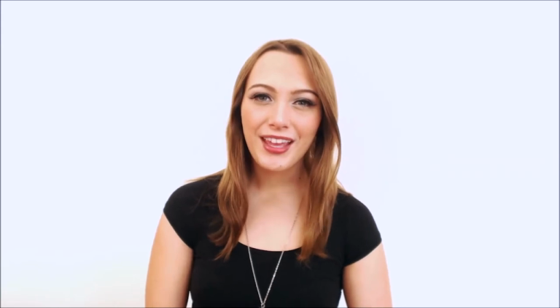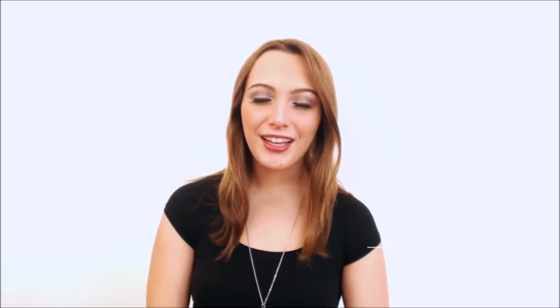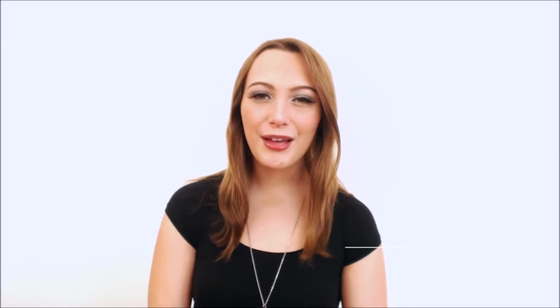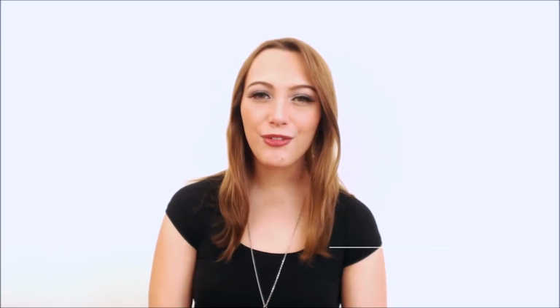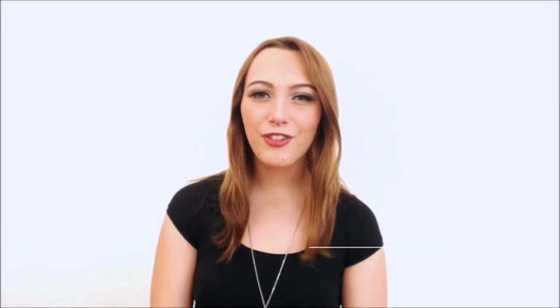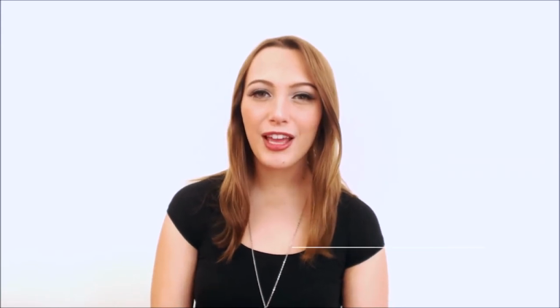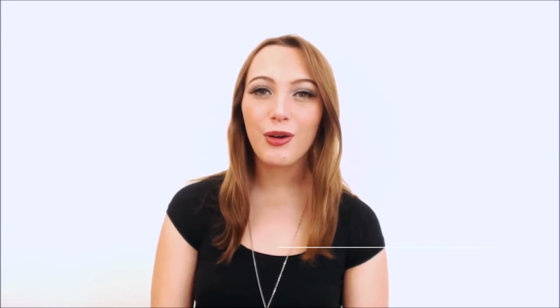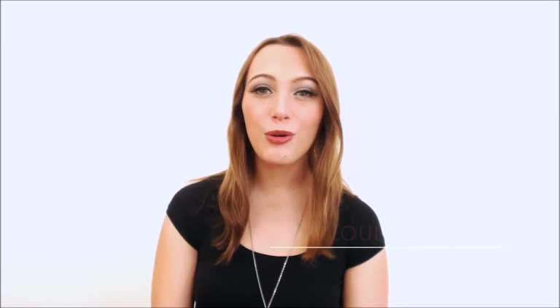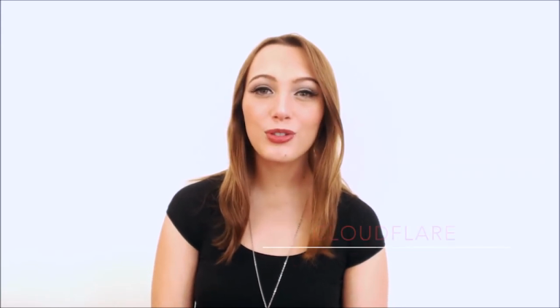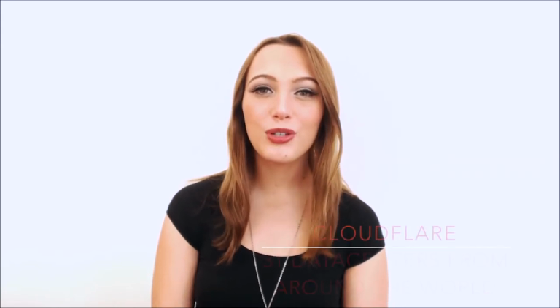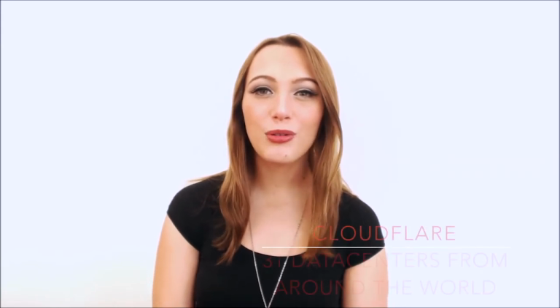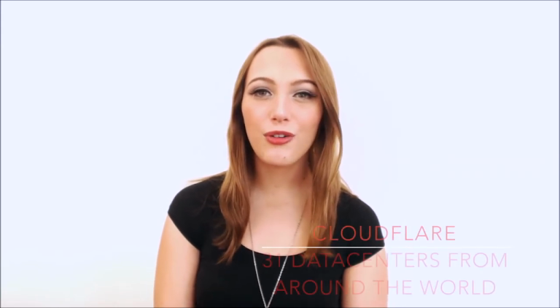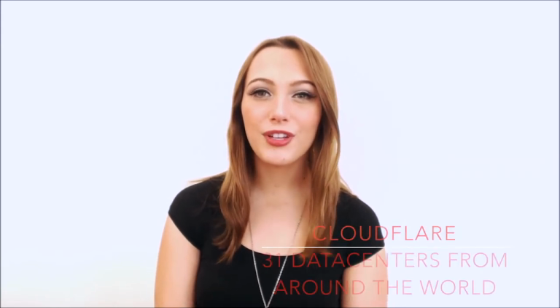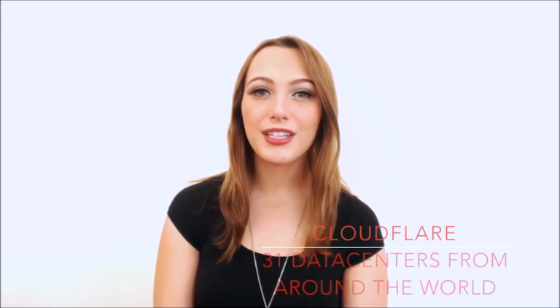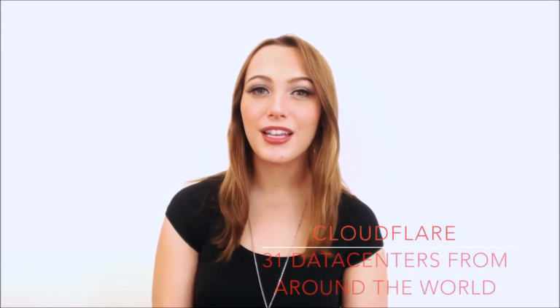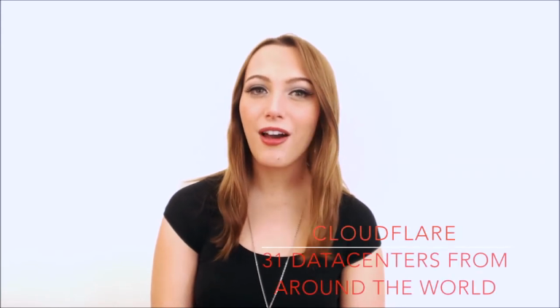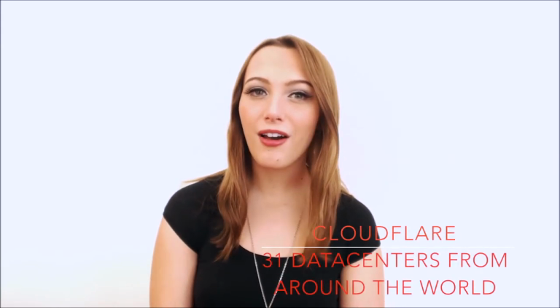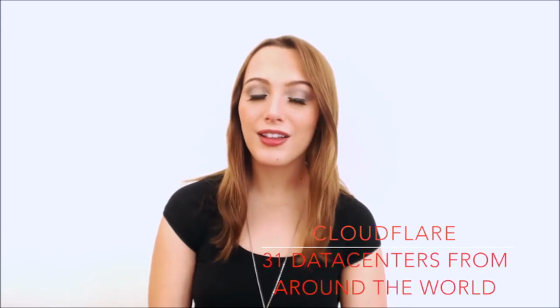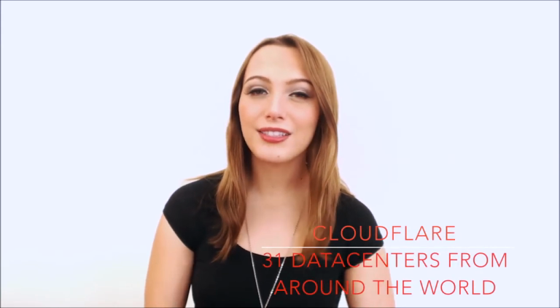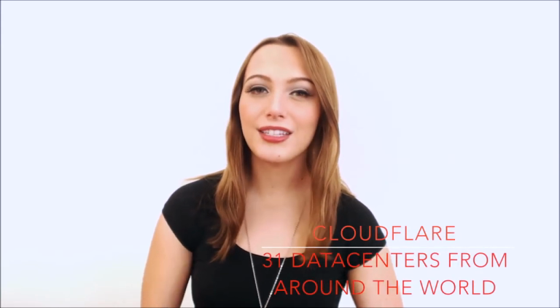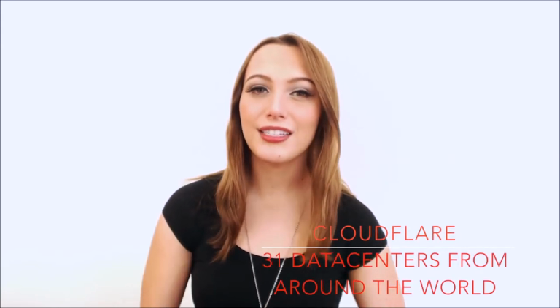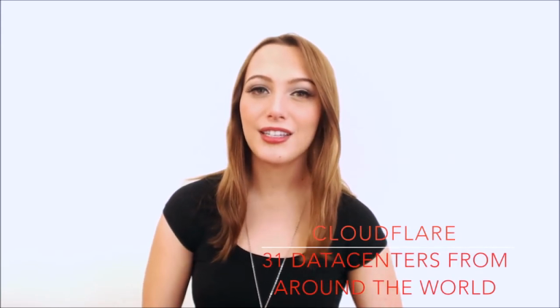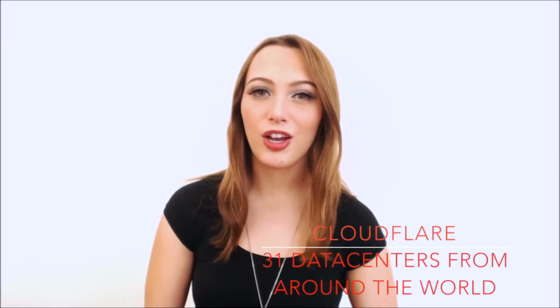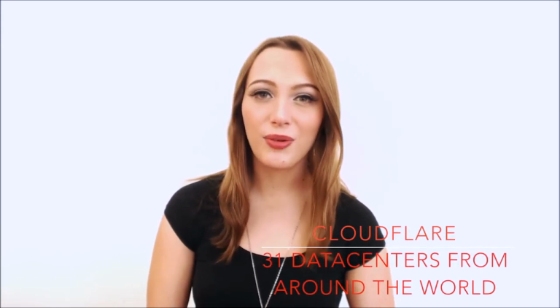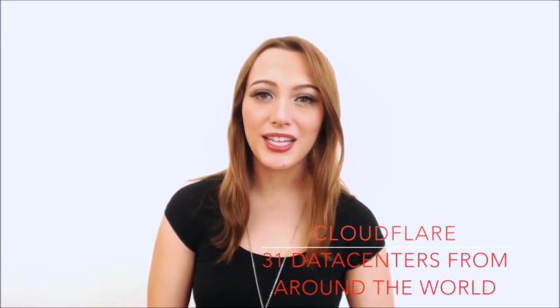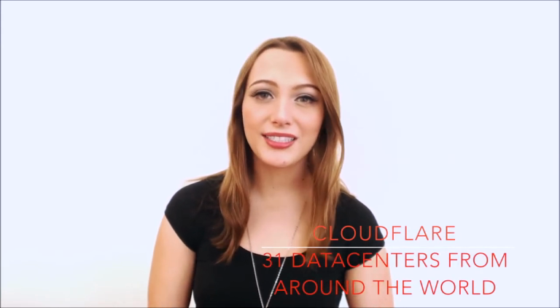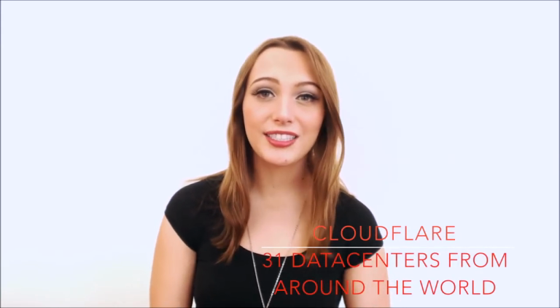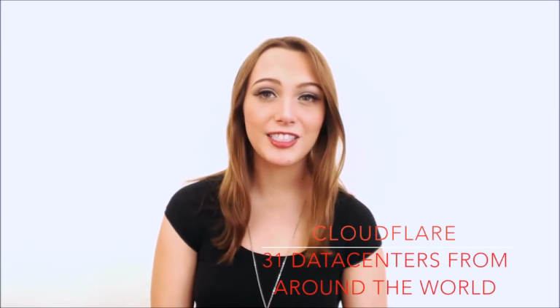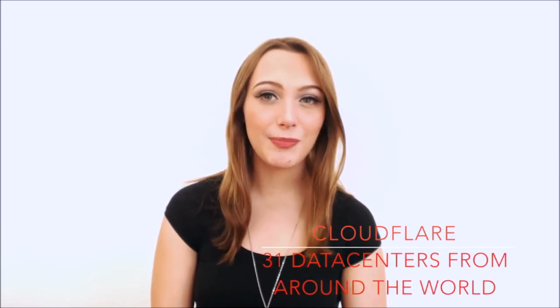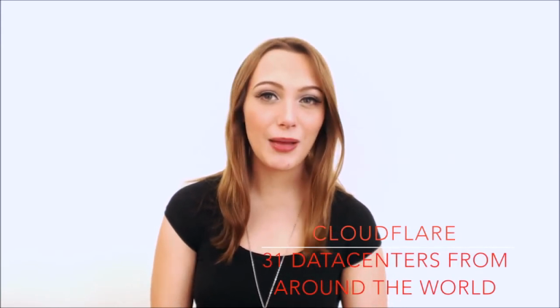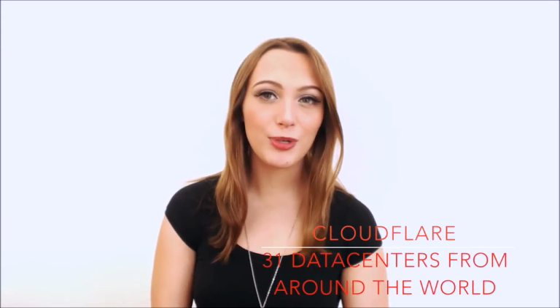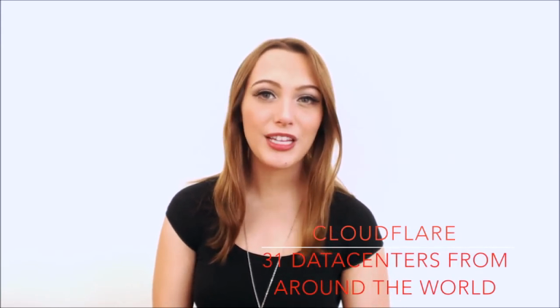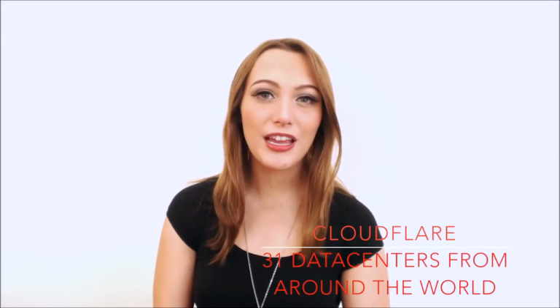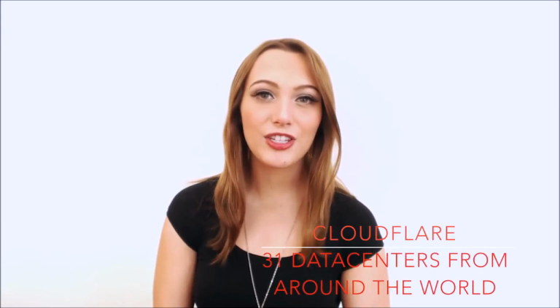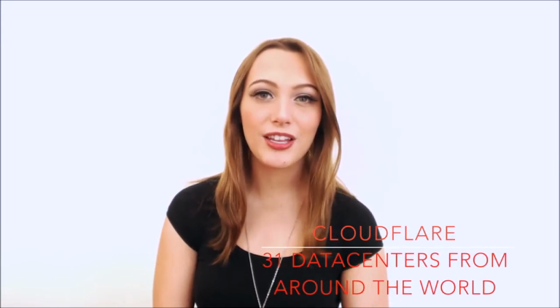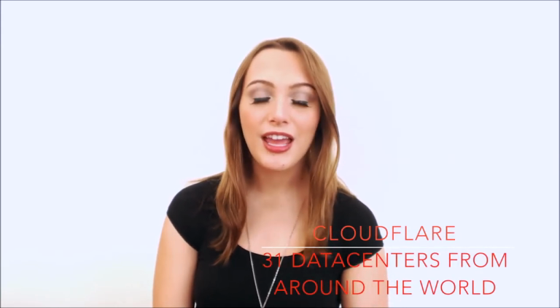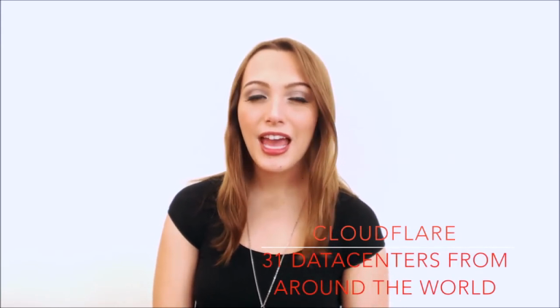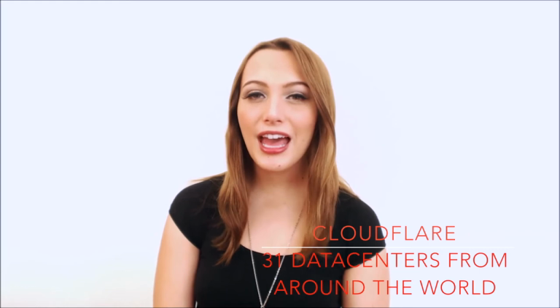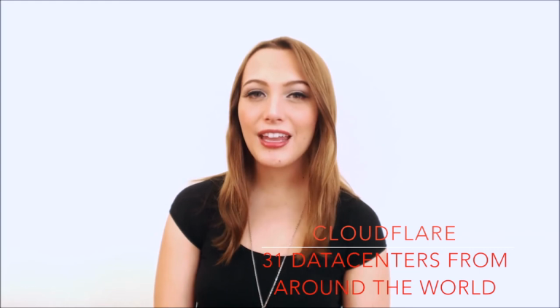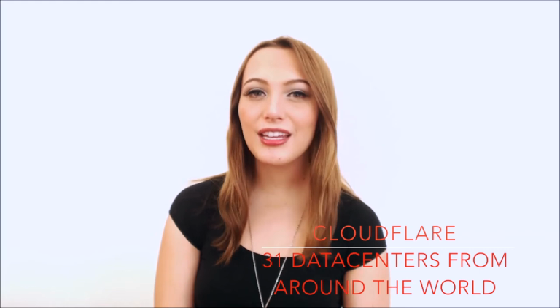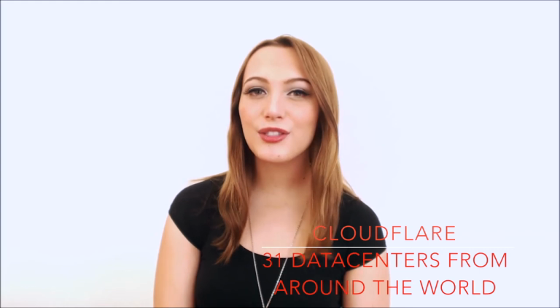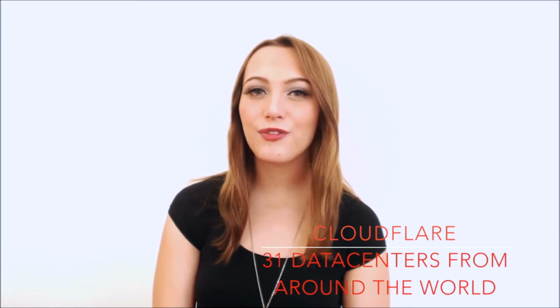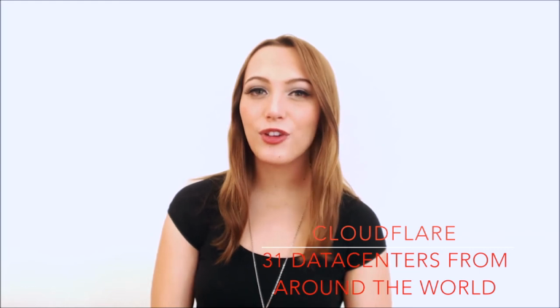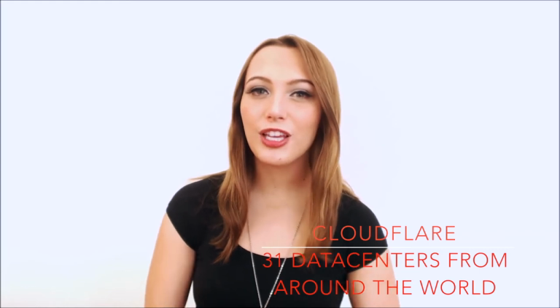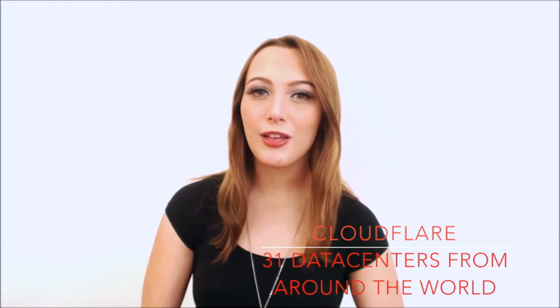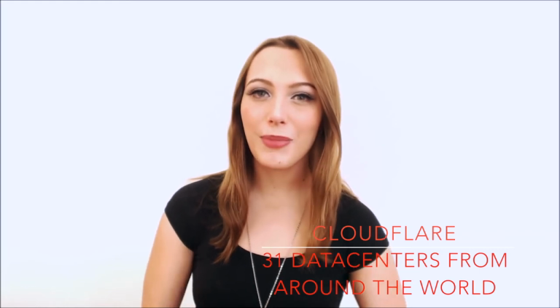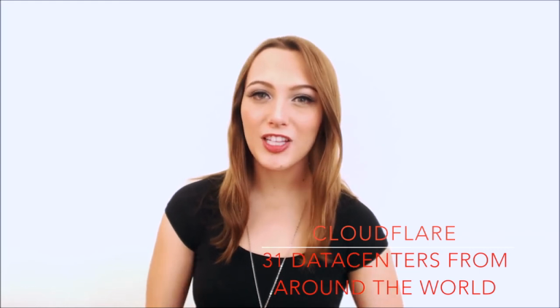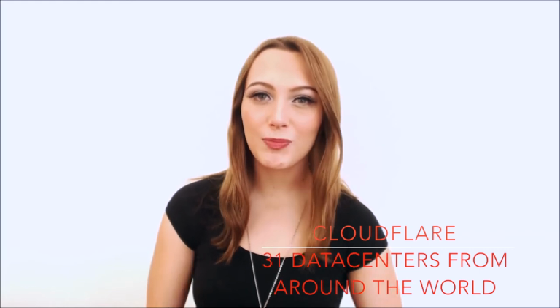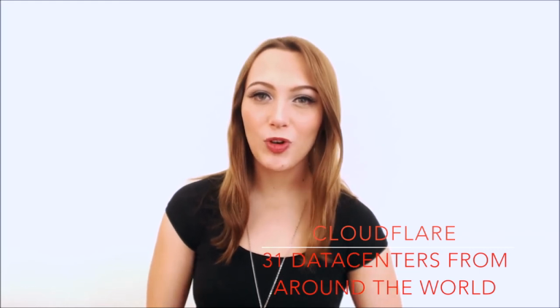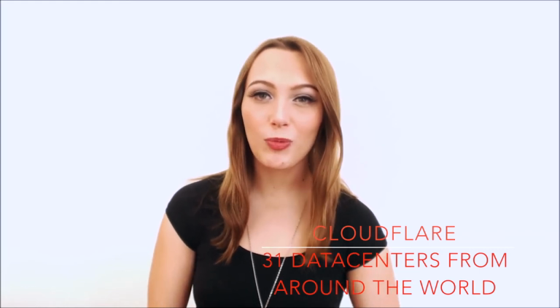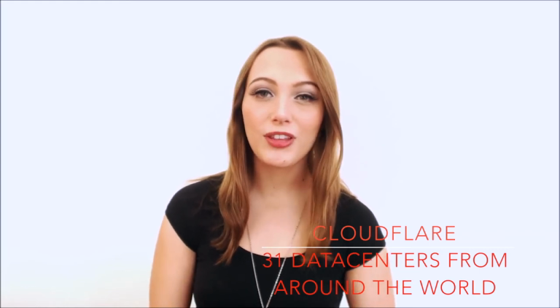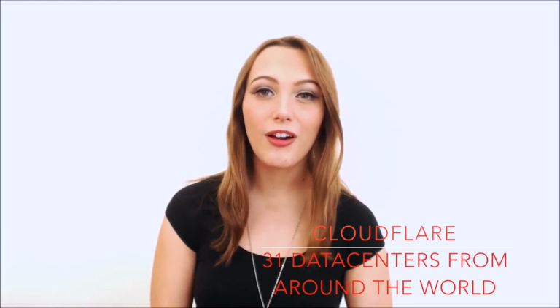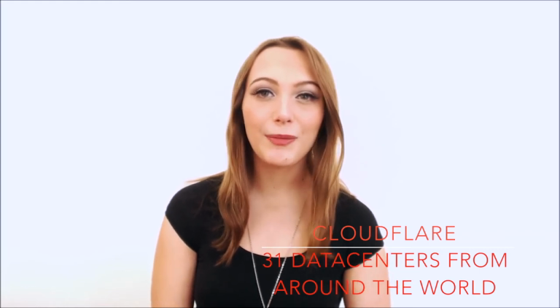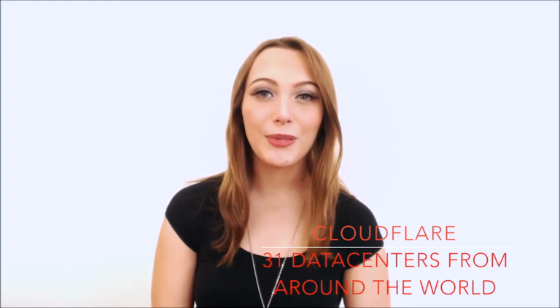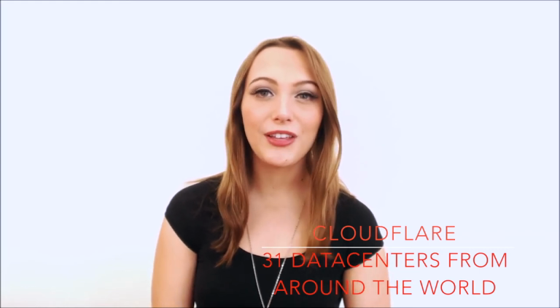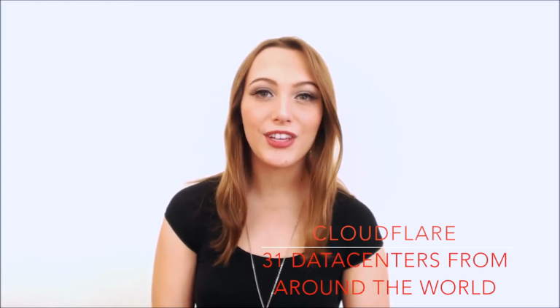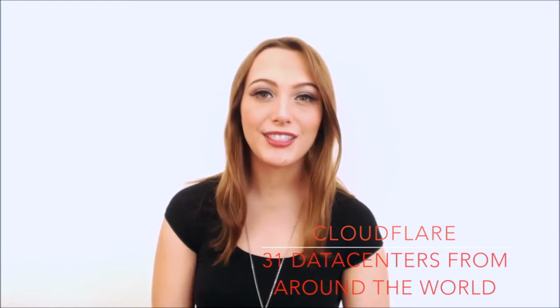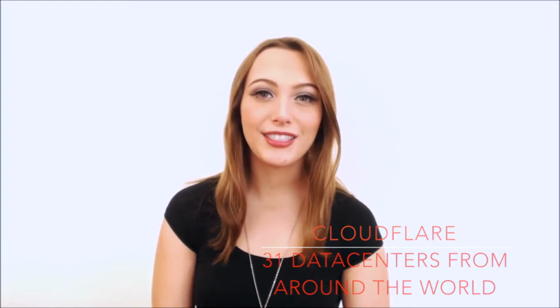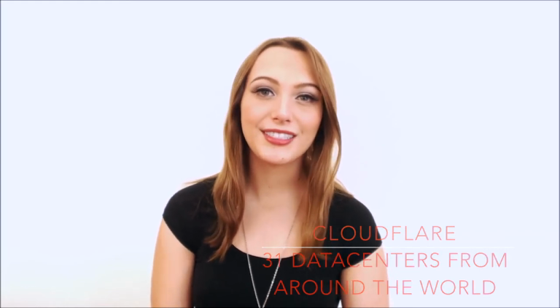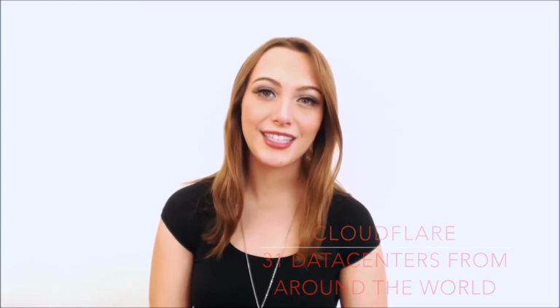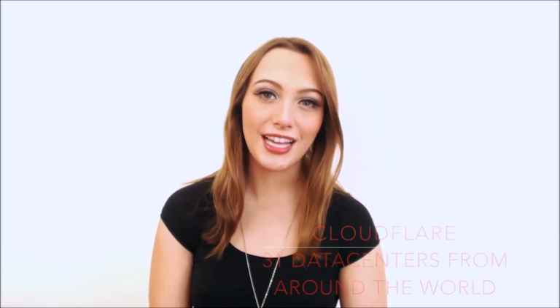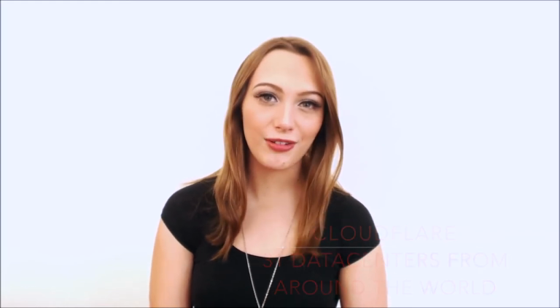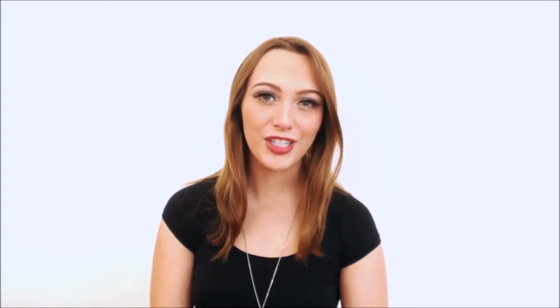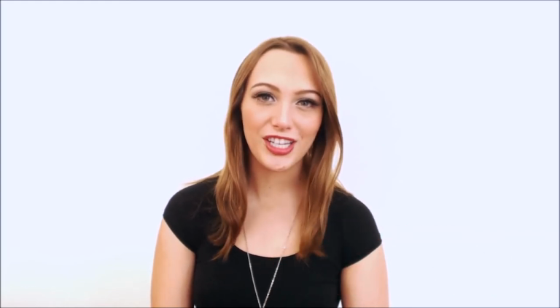Cloudflare also offers enhanced DDoS spam protection and is fully compatible with IPv6 technology.